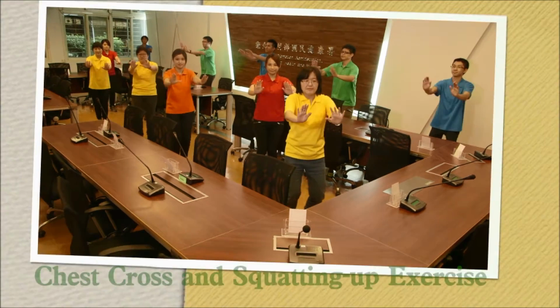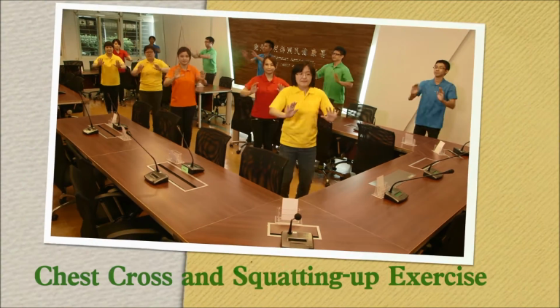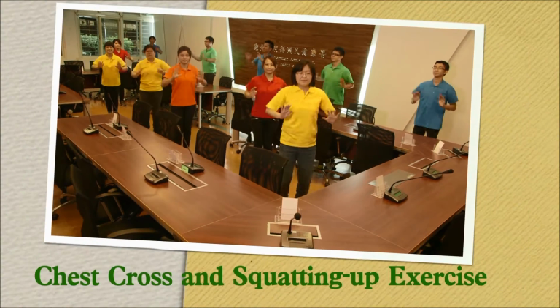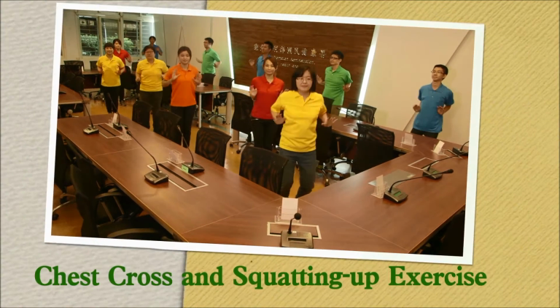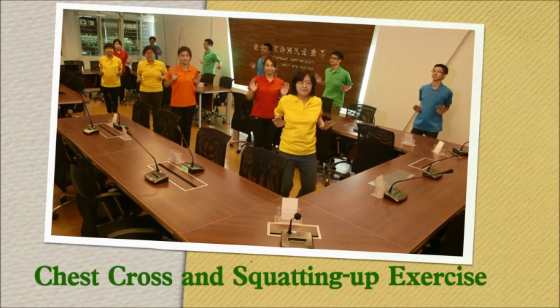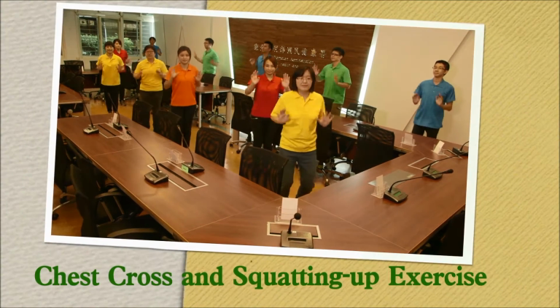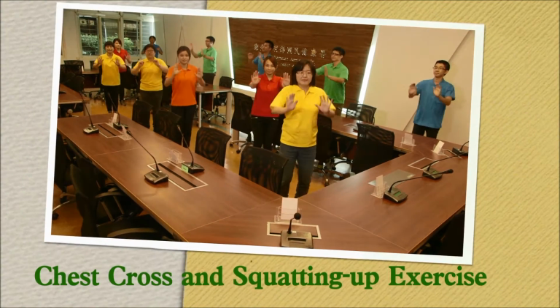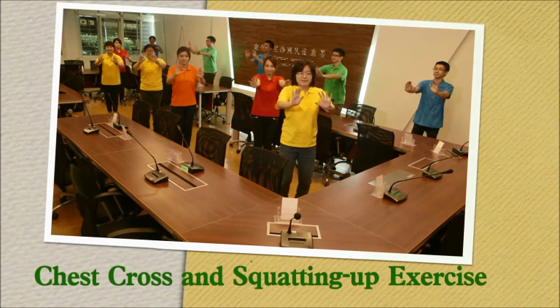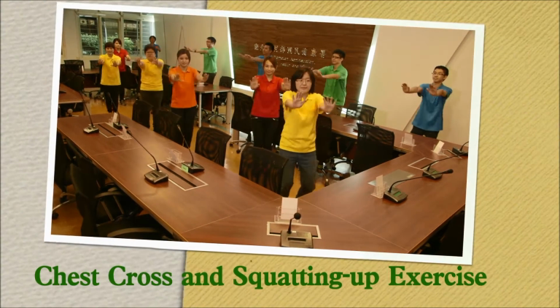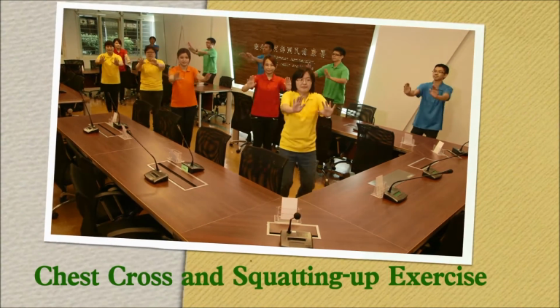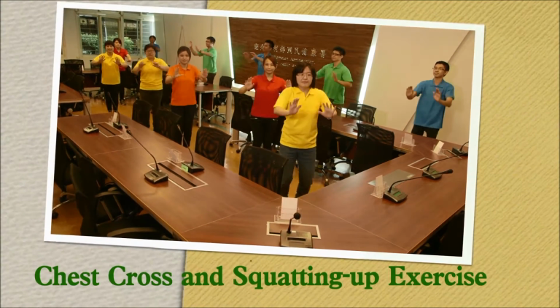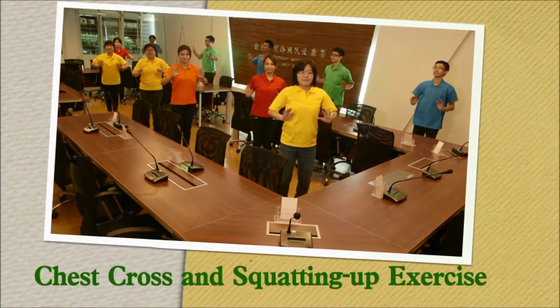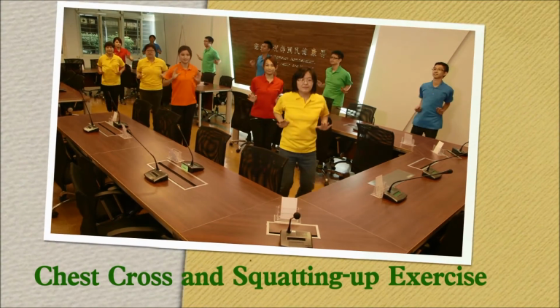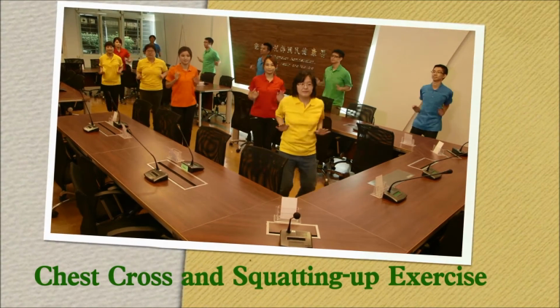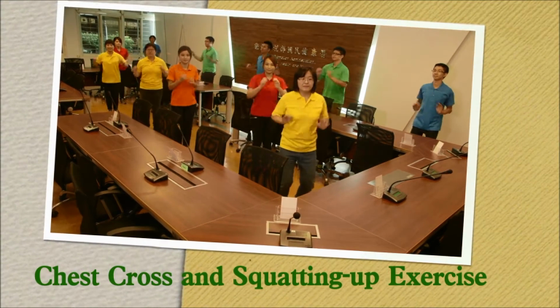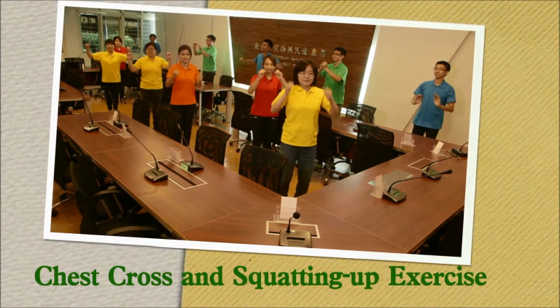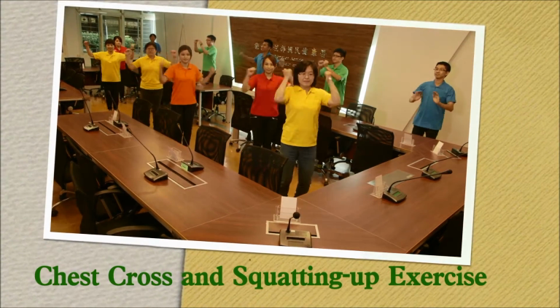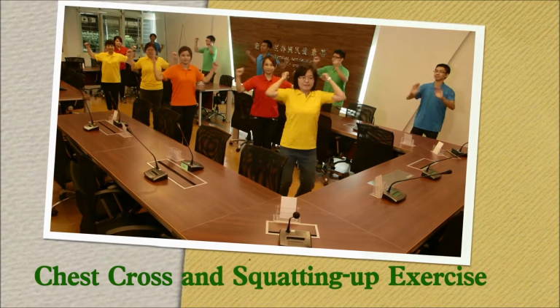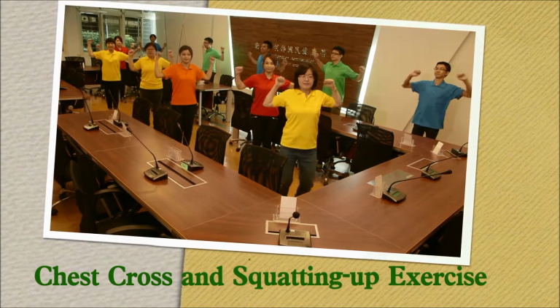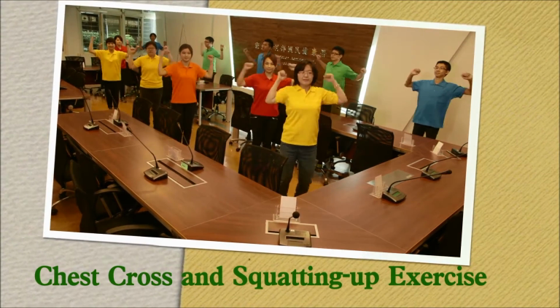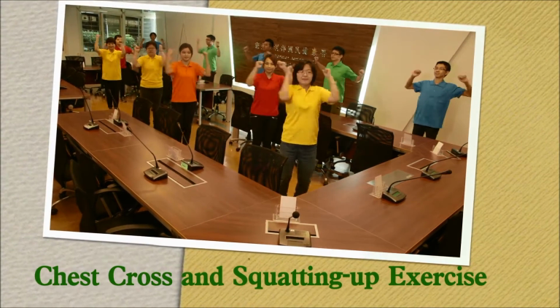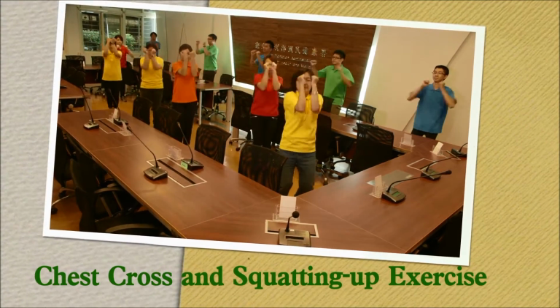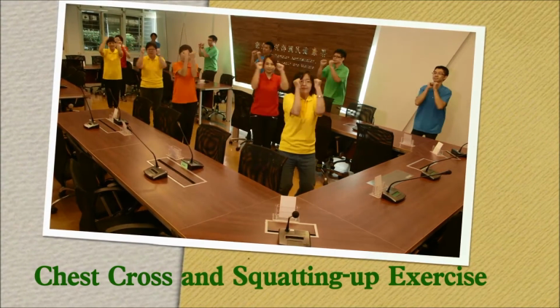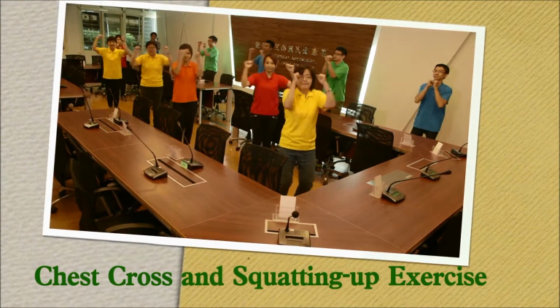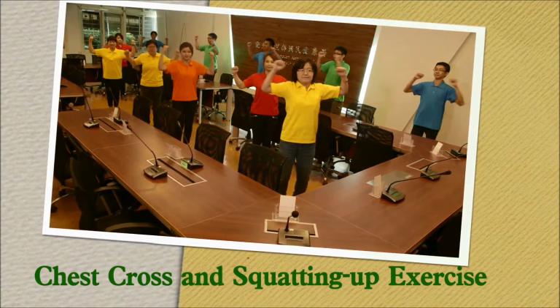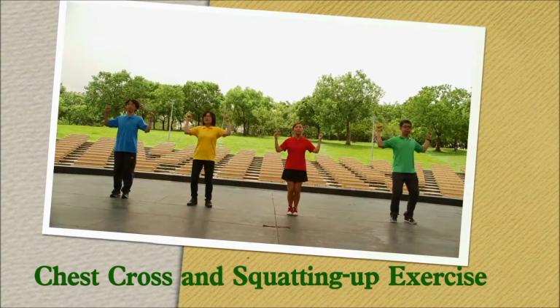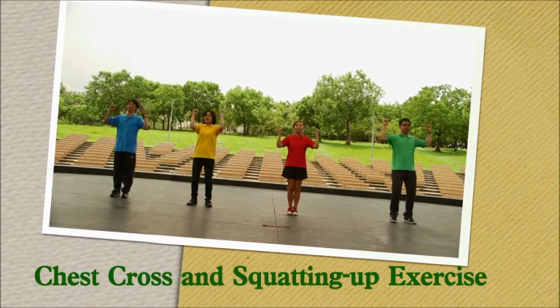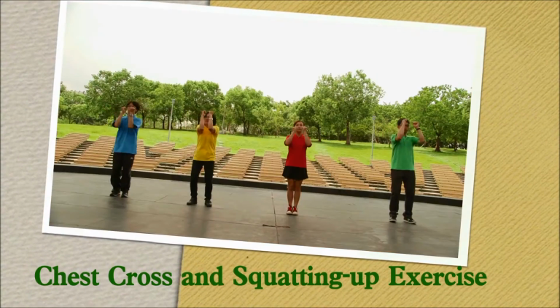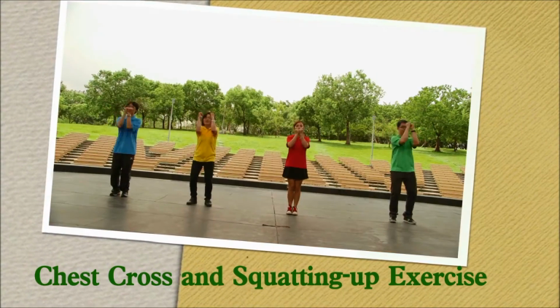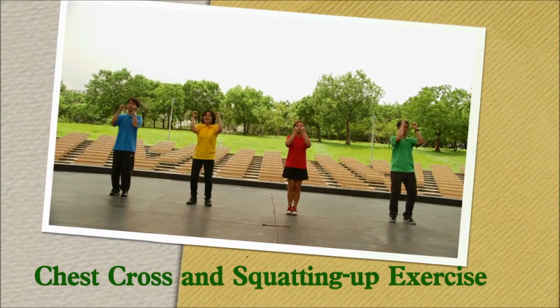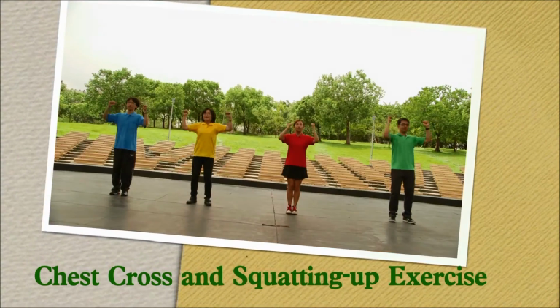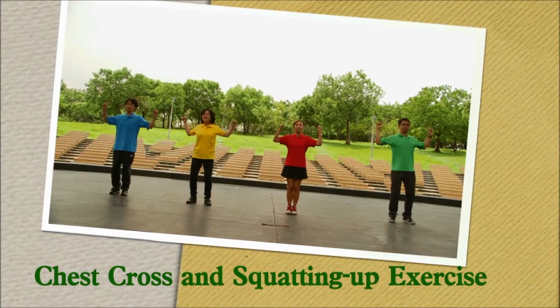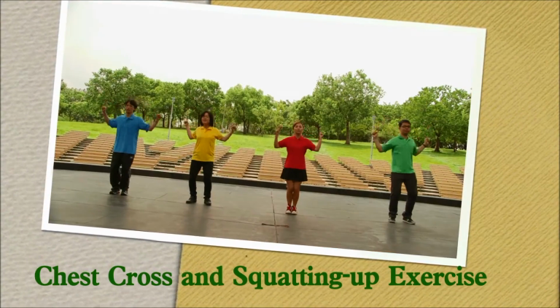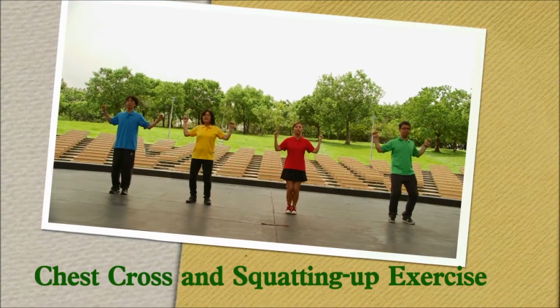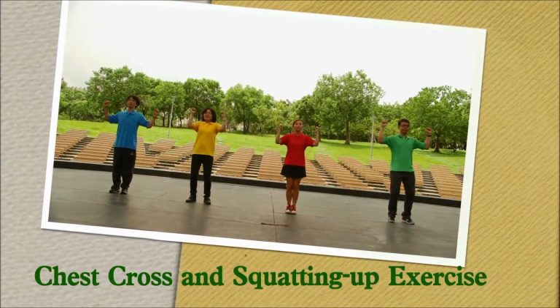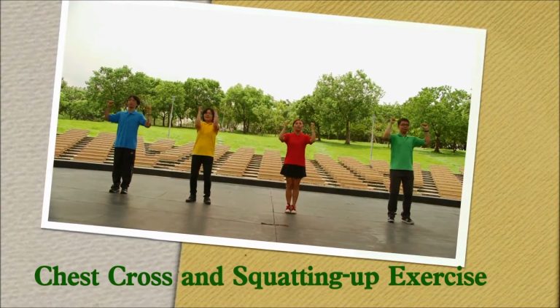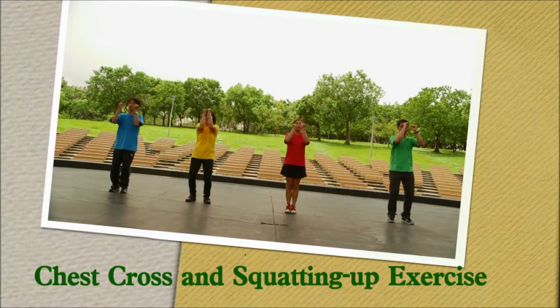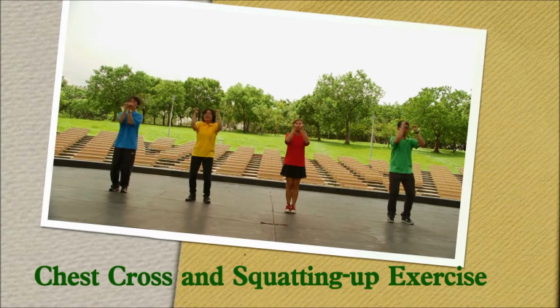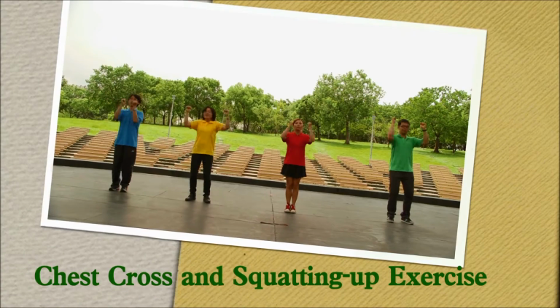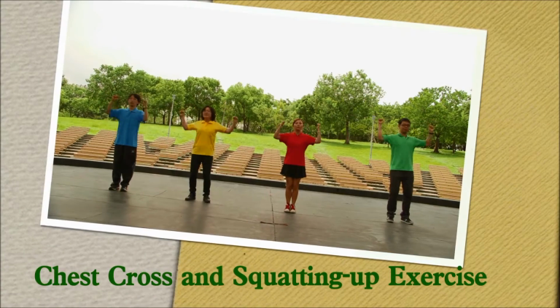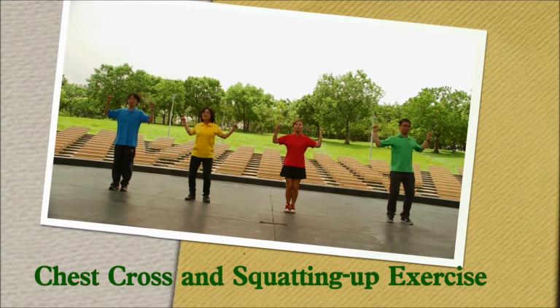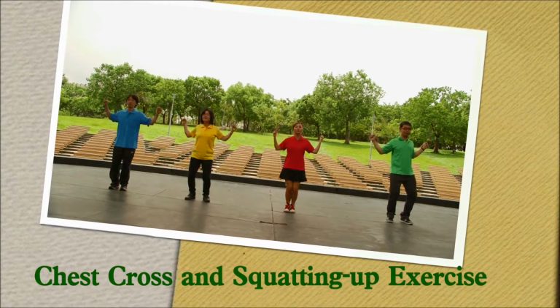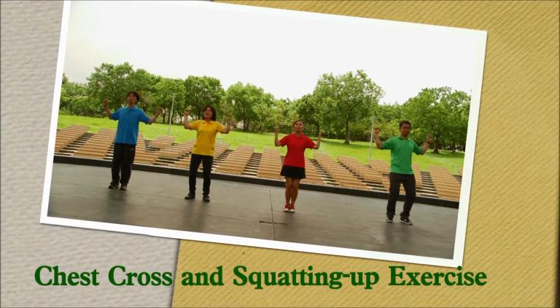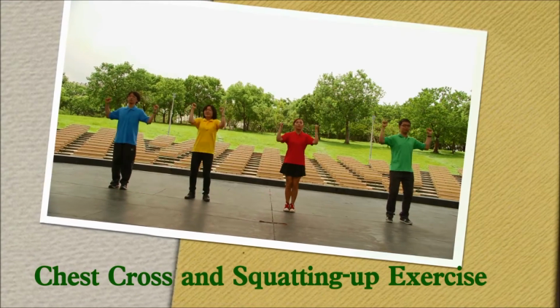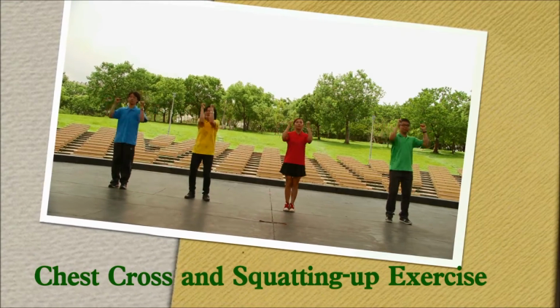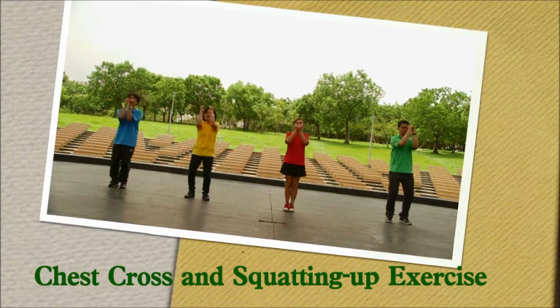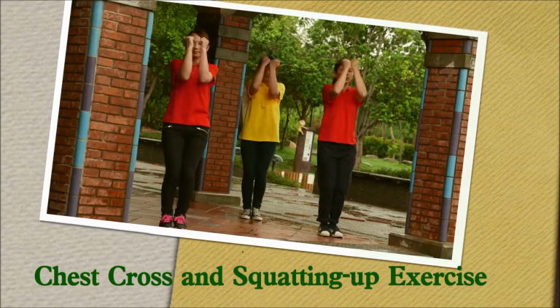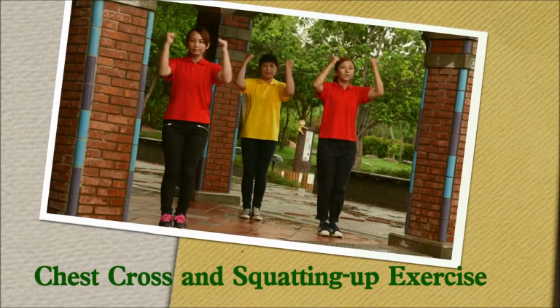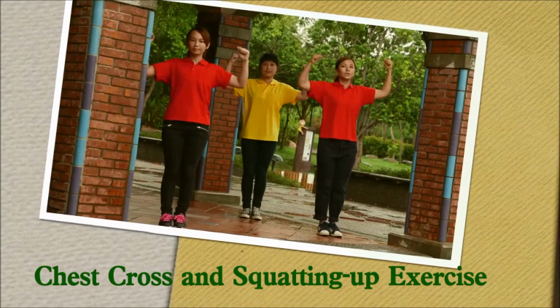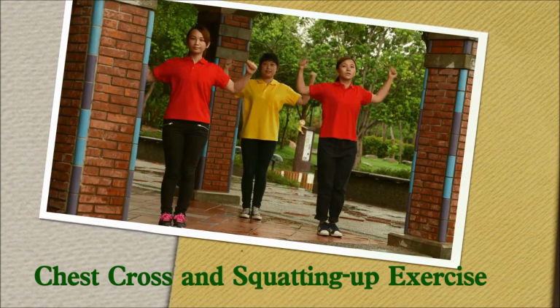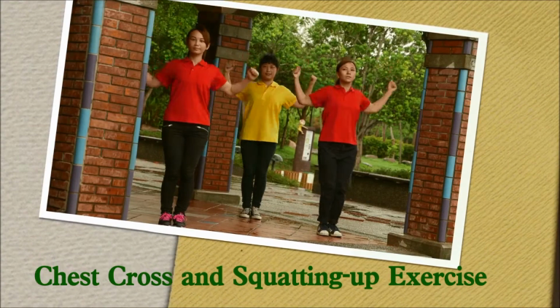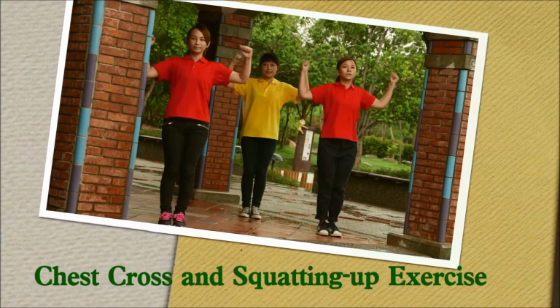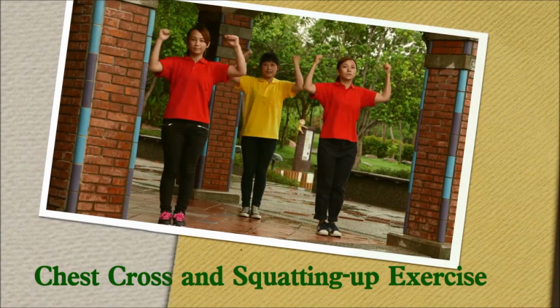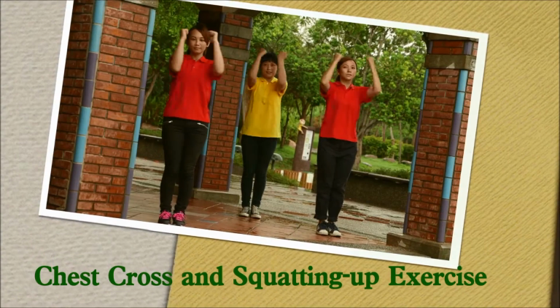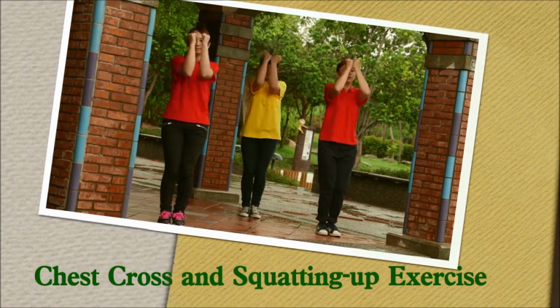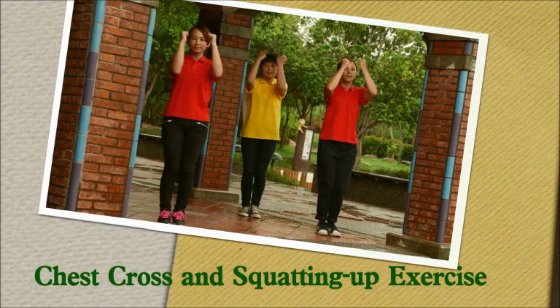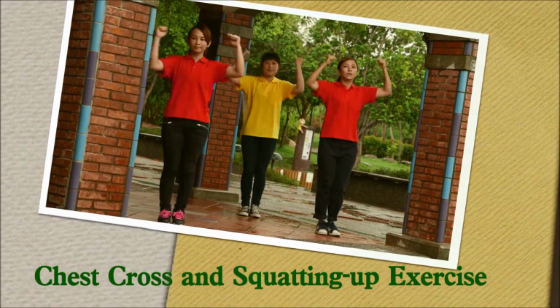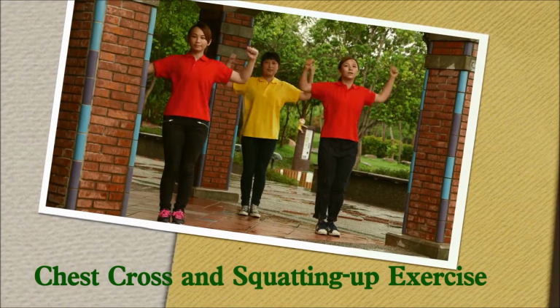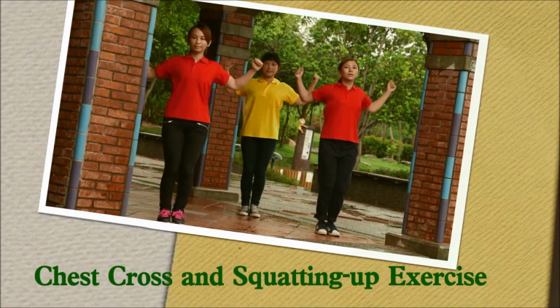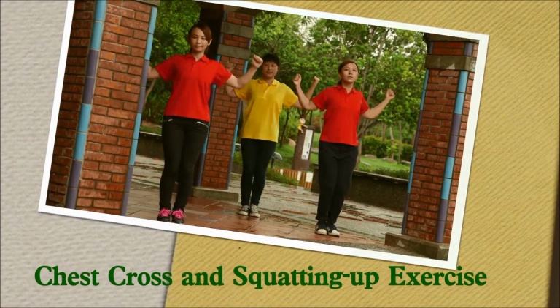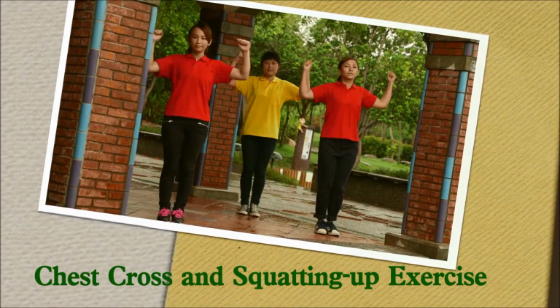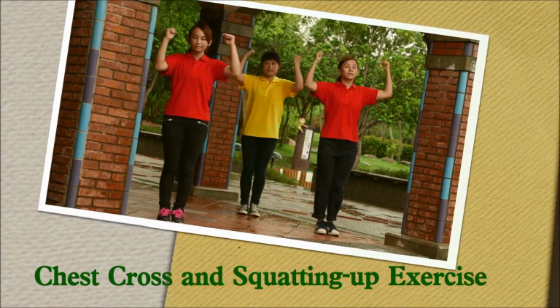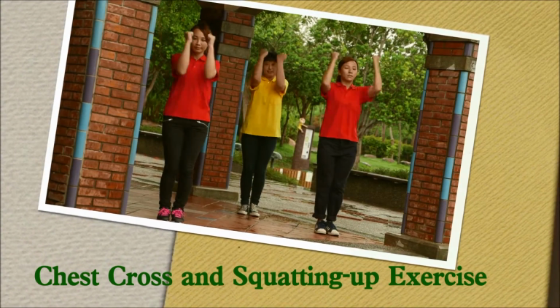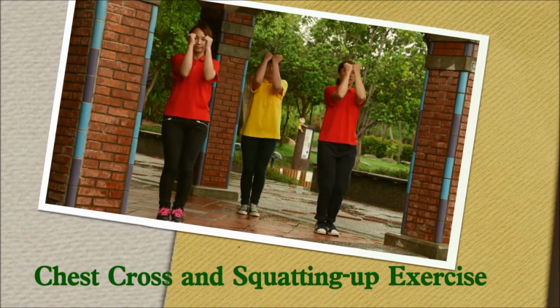Chest cross and squatting up exercise. Squeeze your arms inwards. This will help us train the chest.